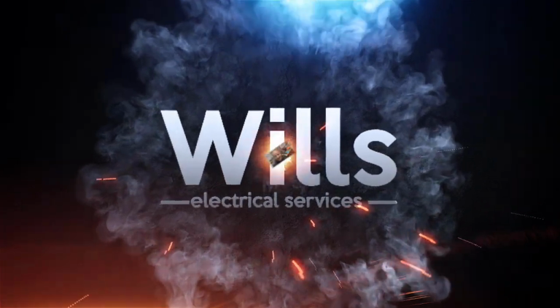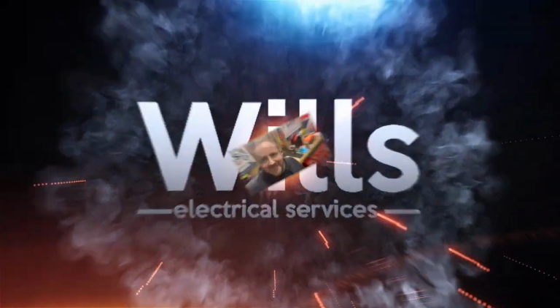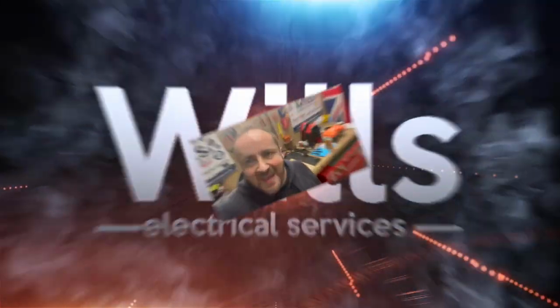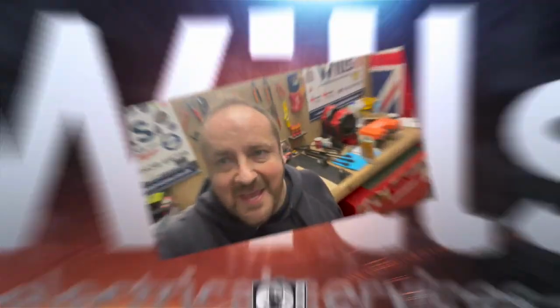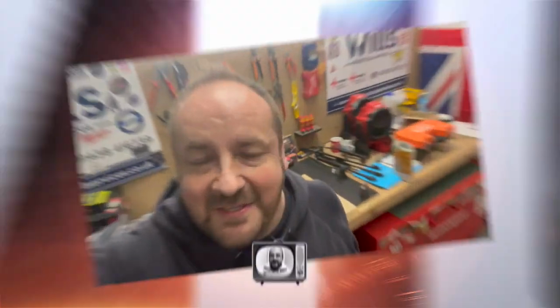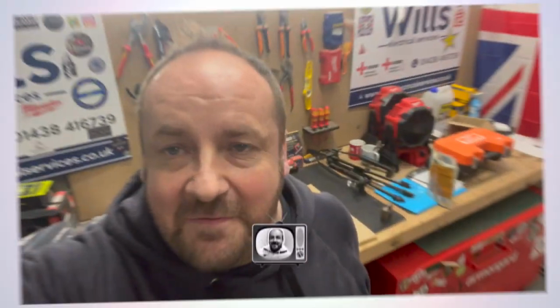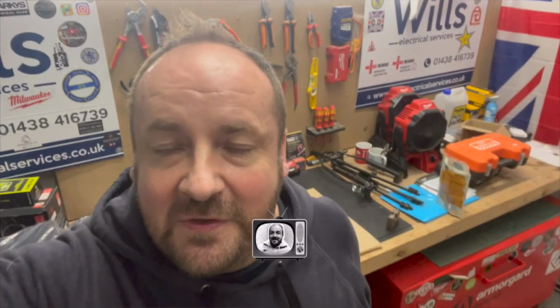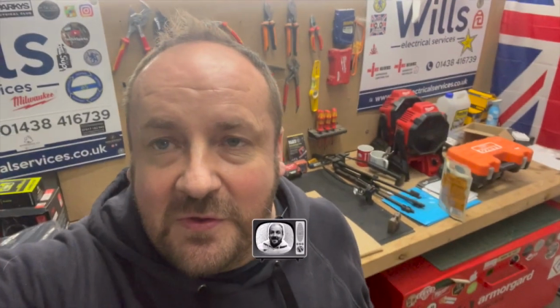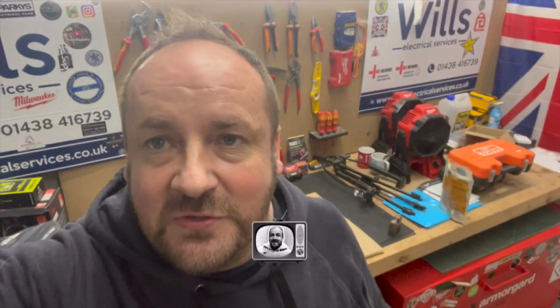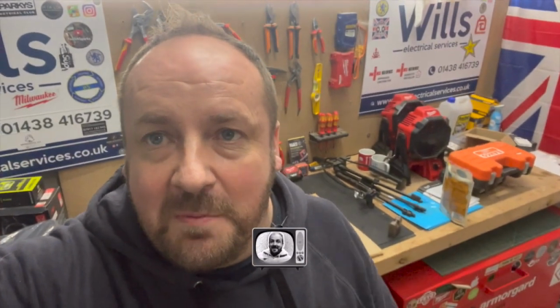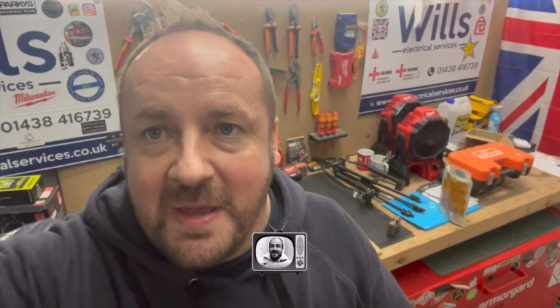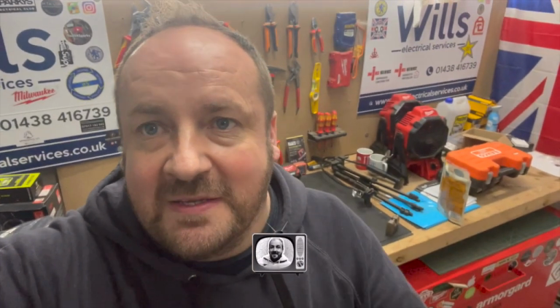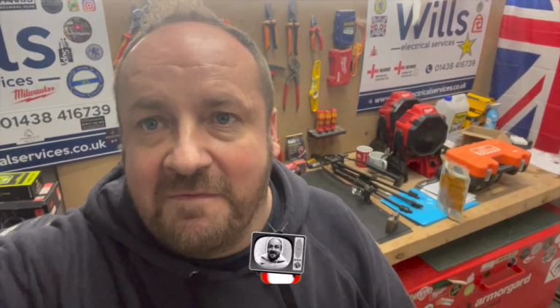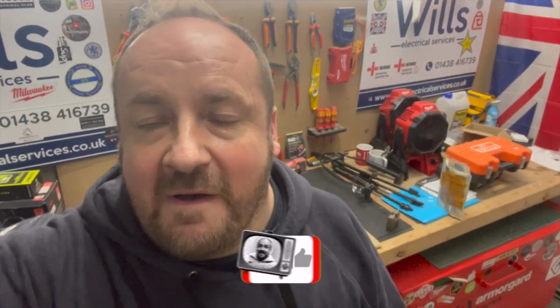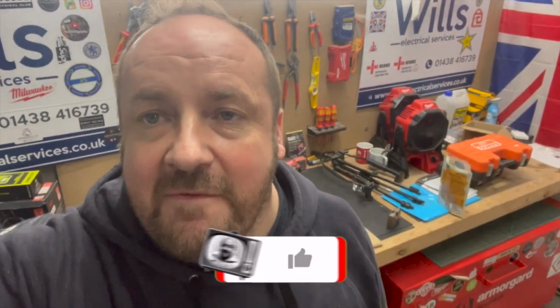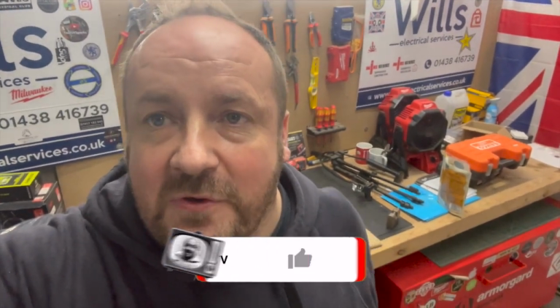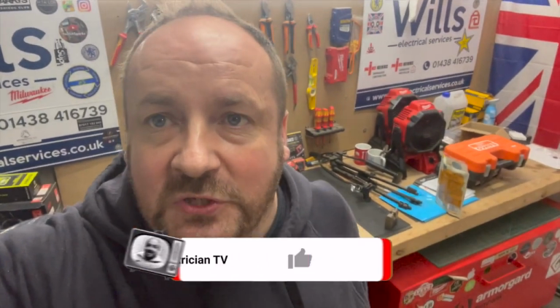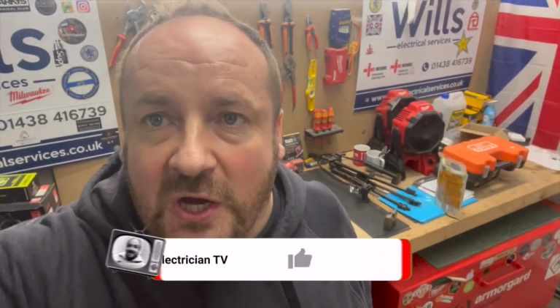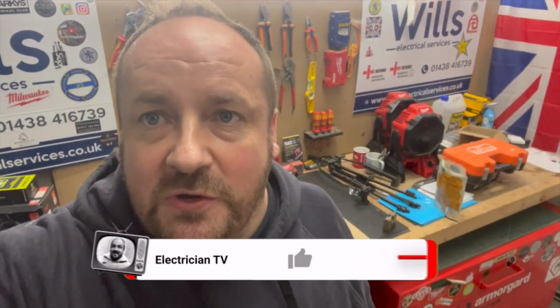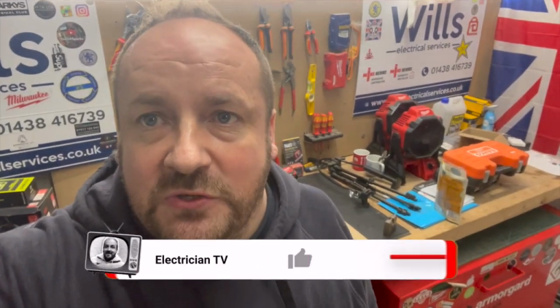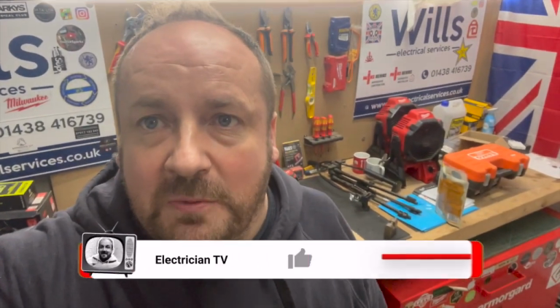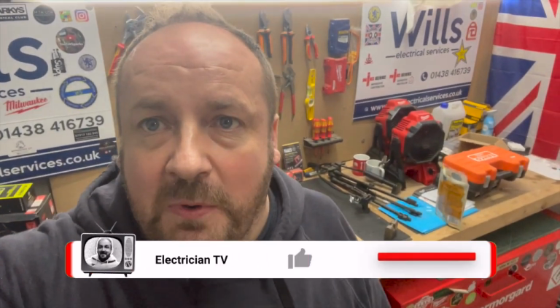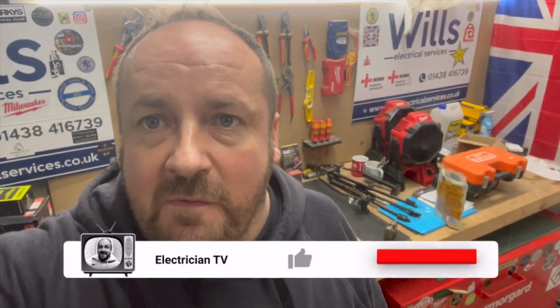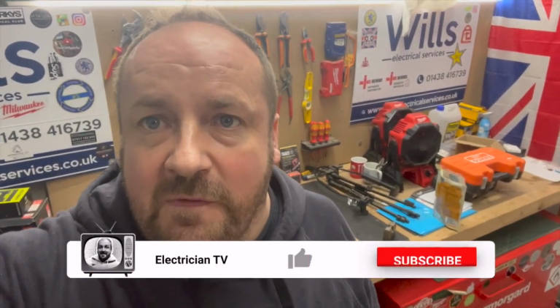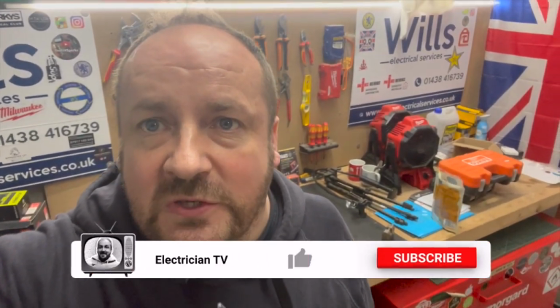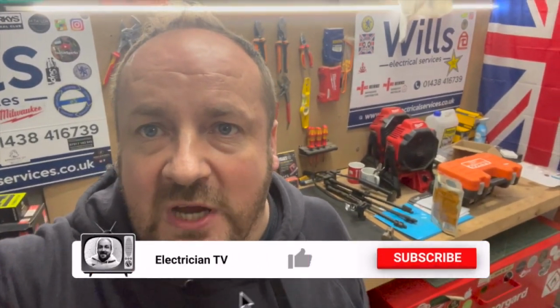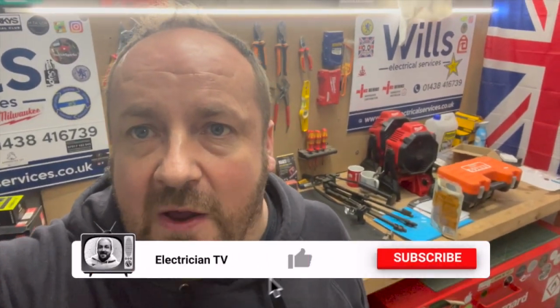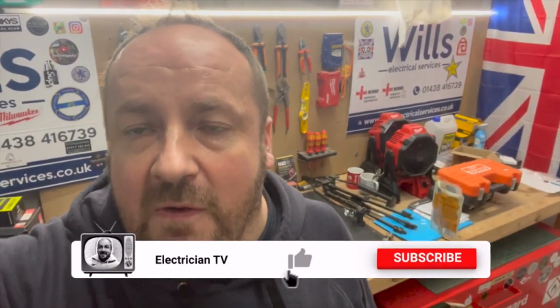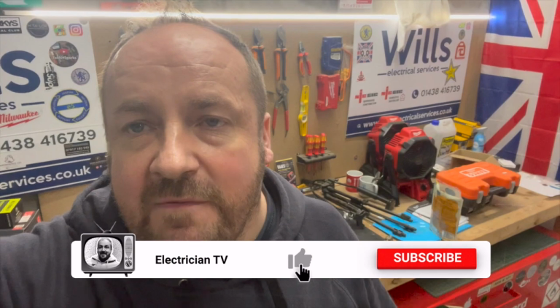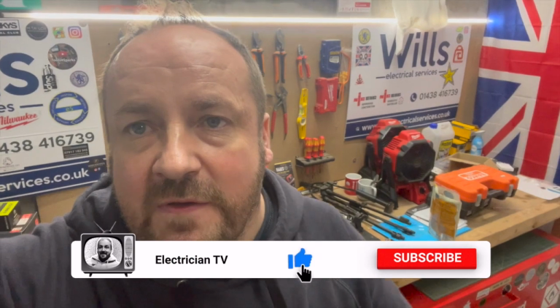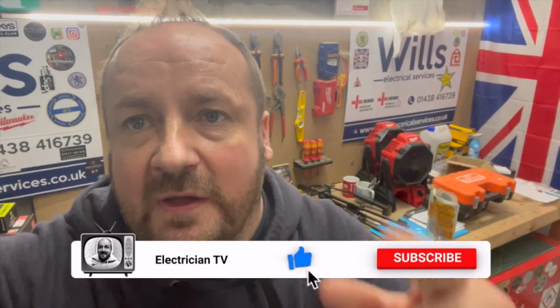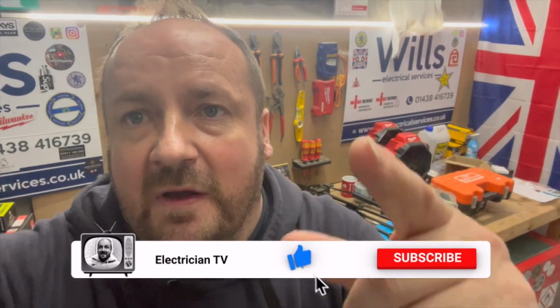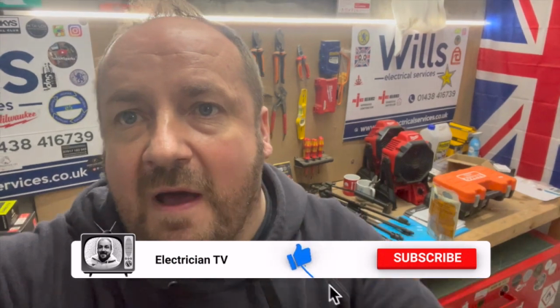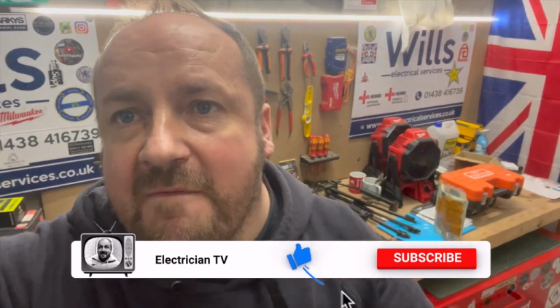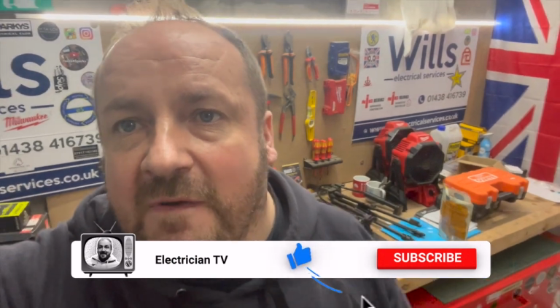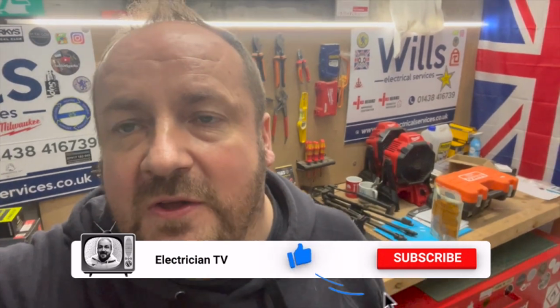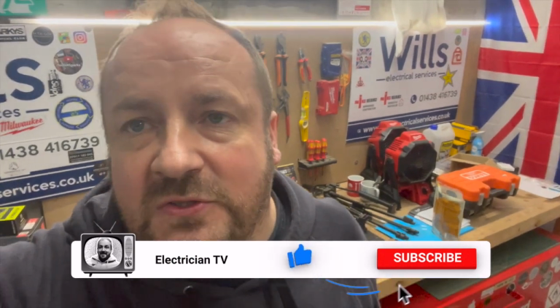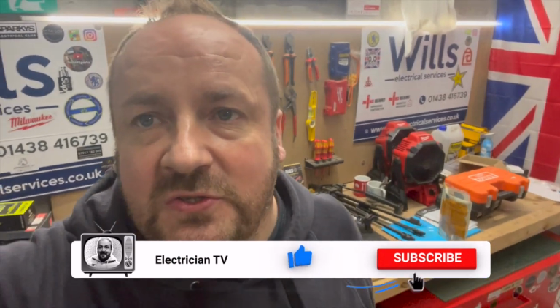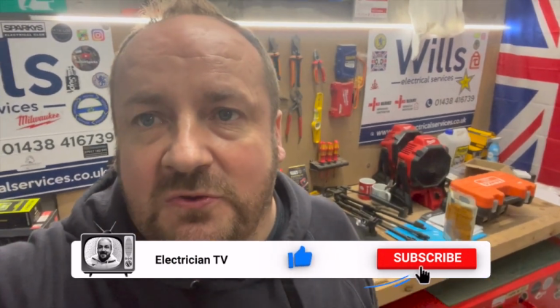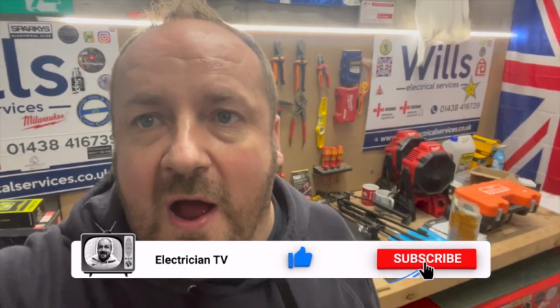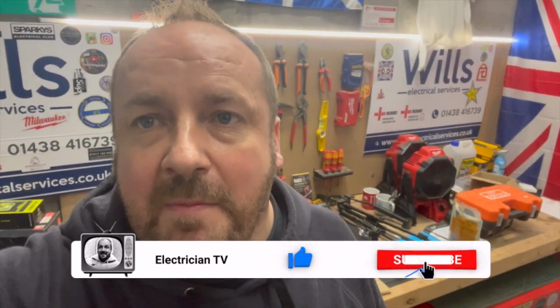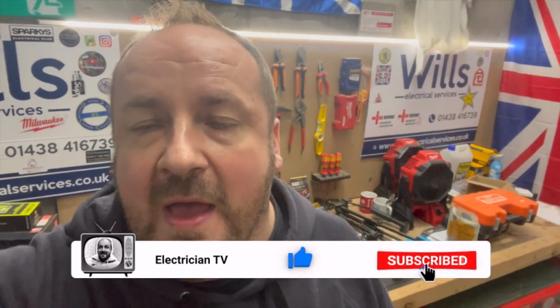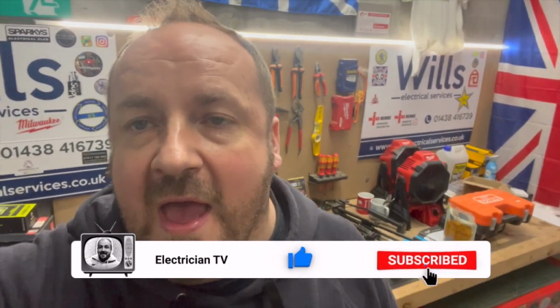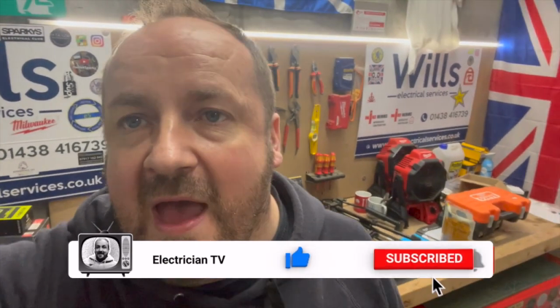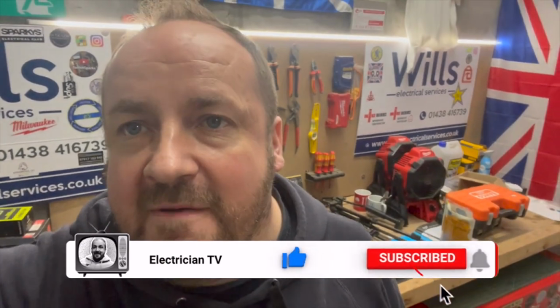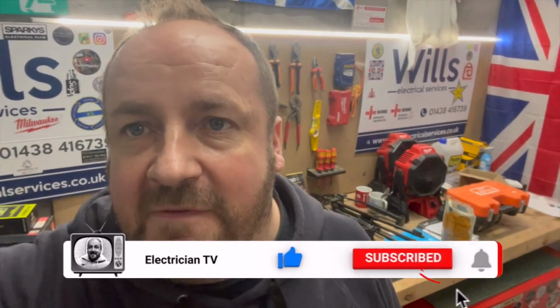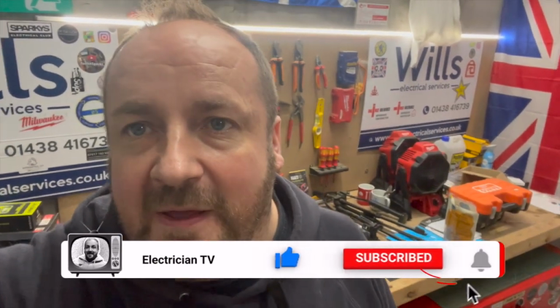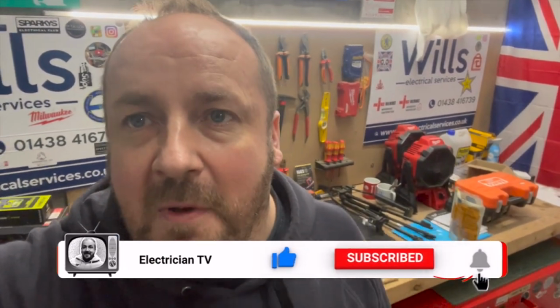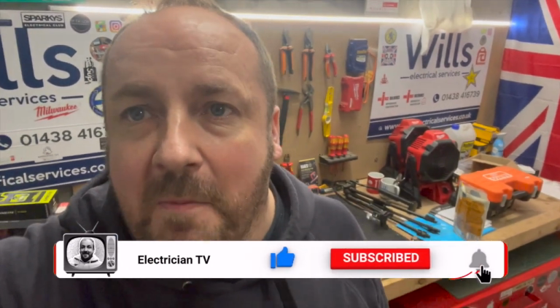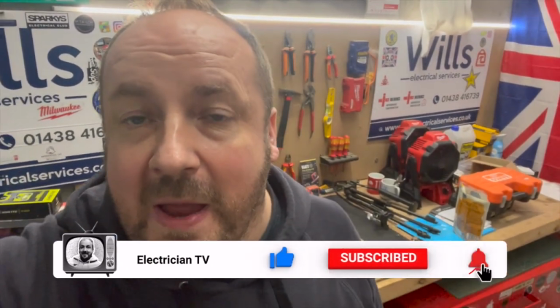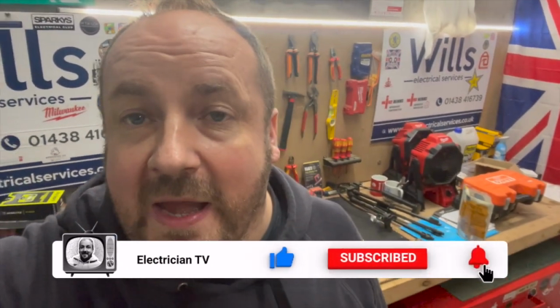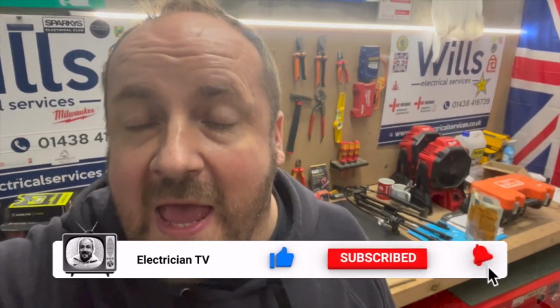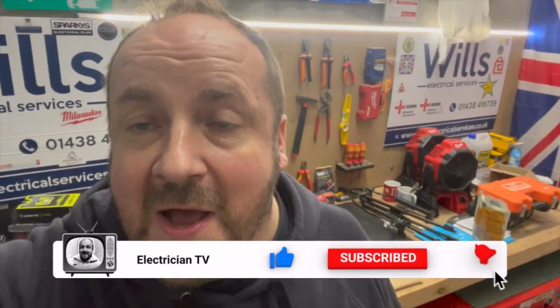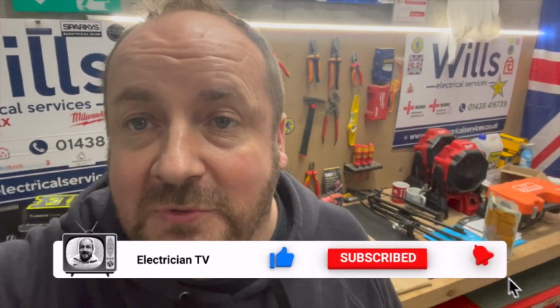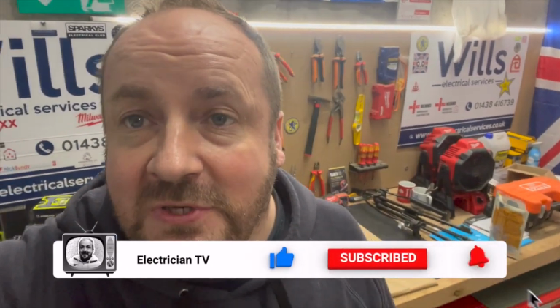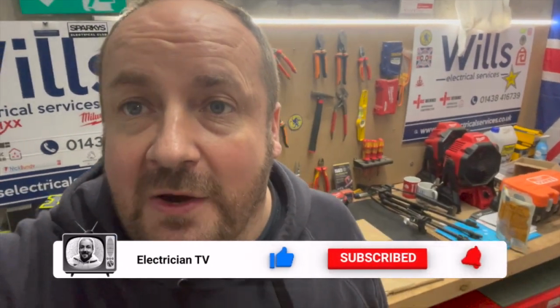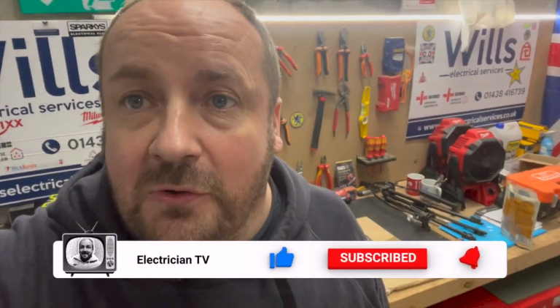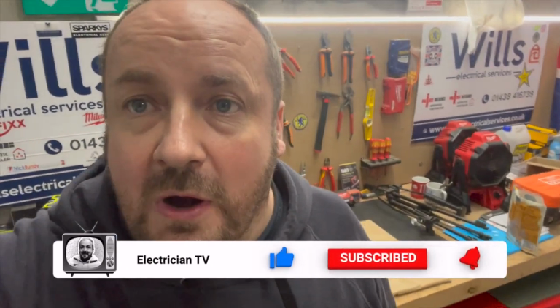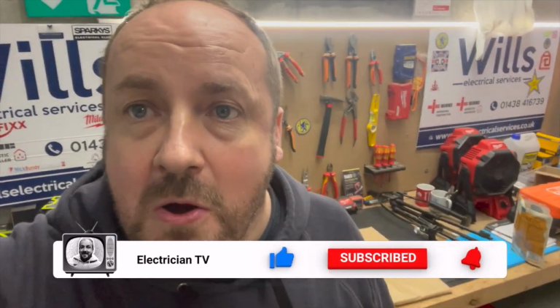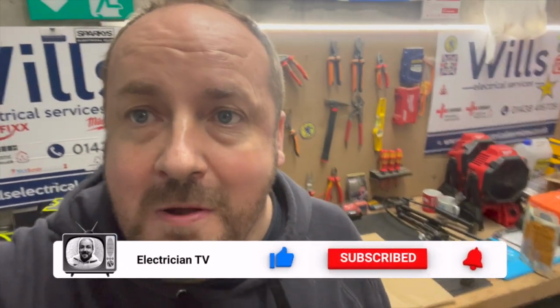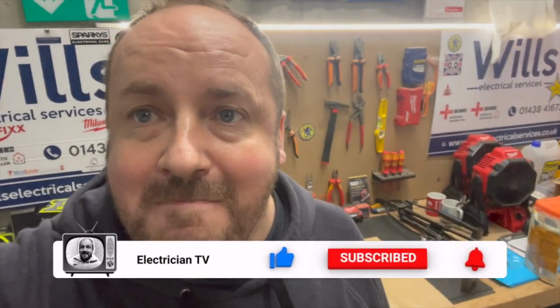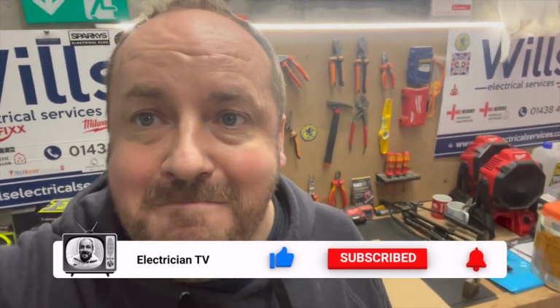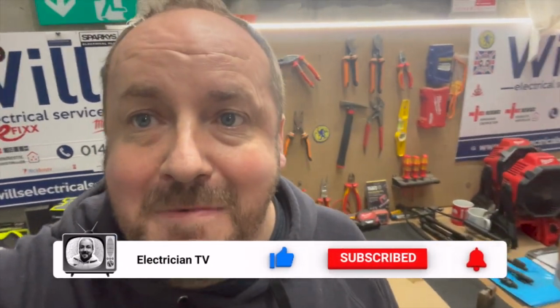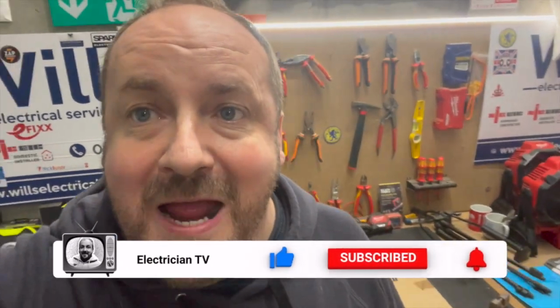If you could do us a massive favour and show your support for the channel - if you could like, follow, subscribe and flick my beanie, it helps the channel grow.